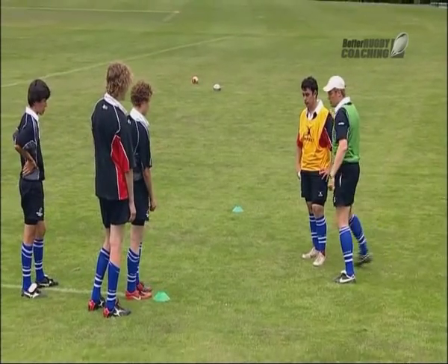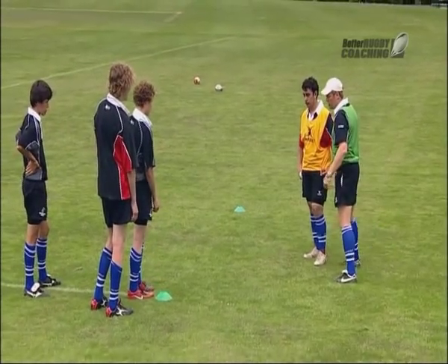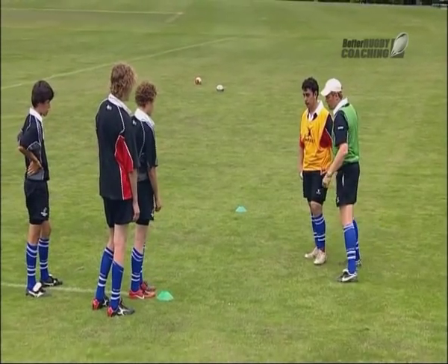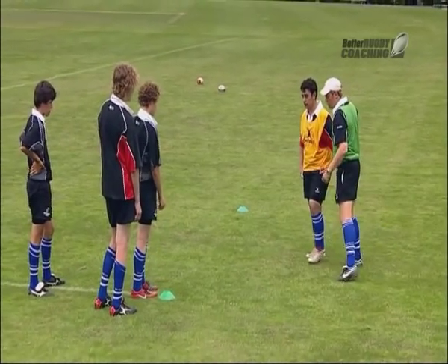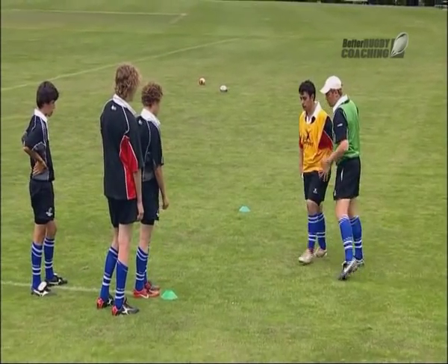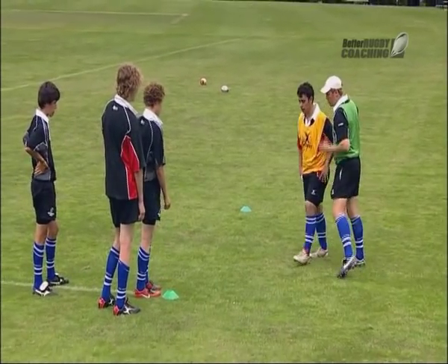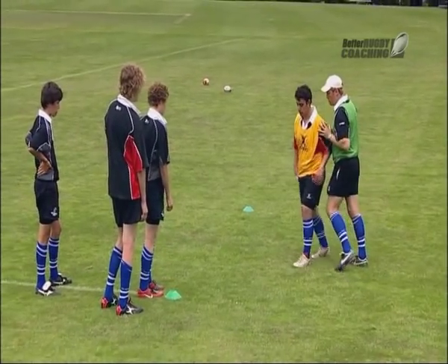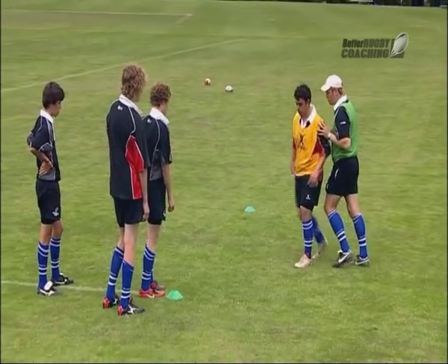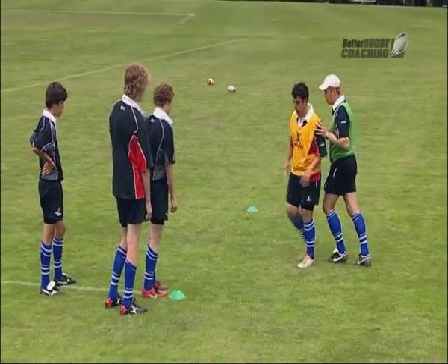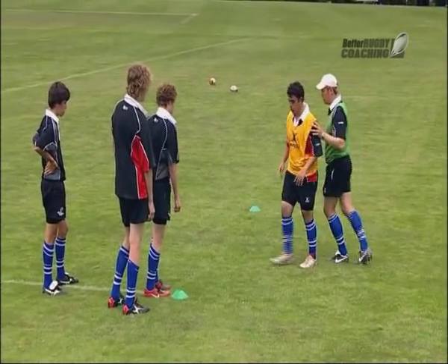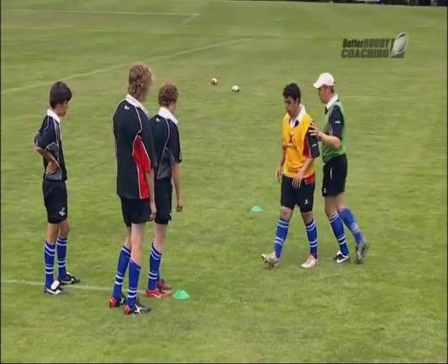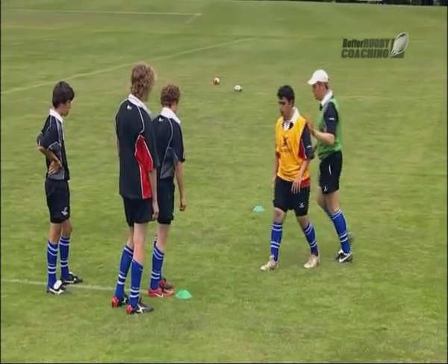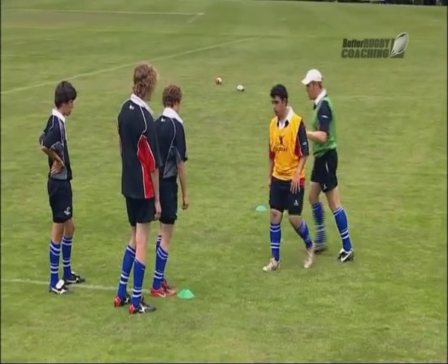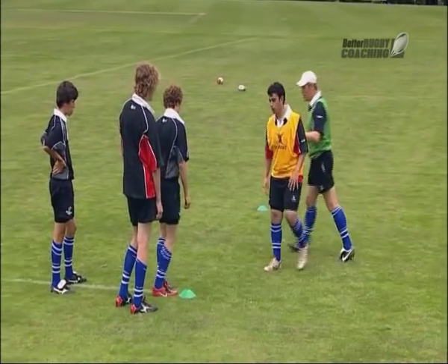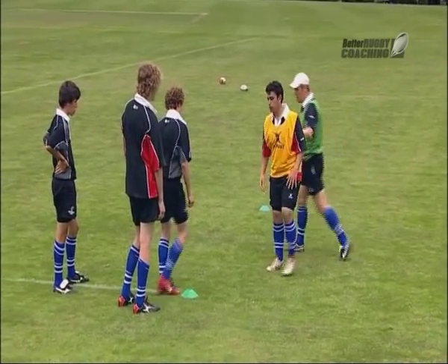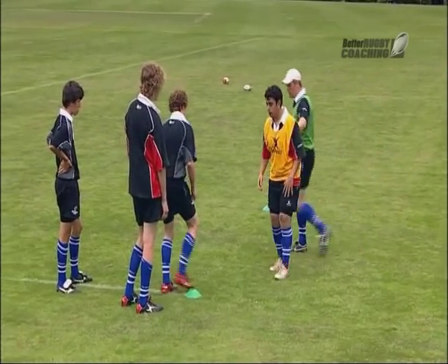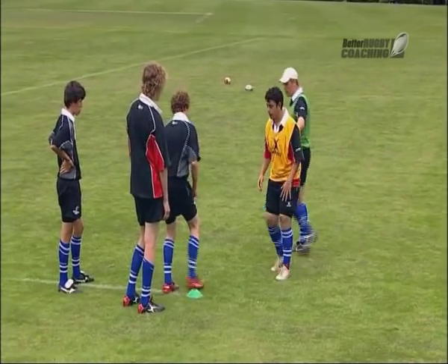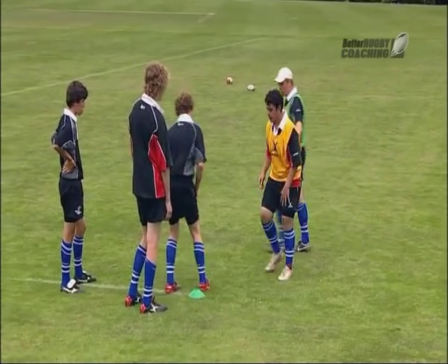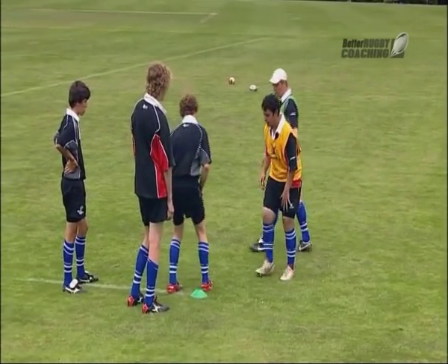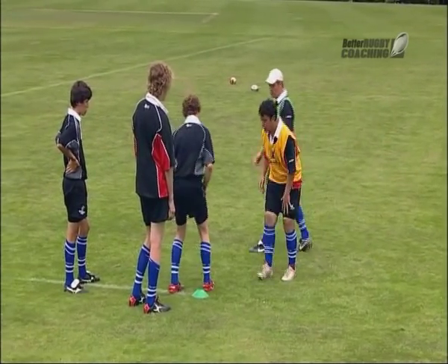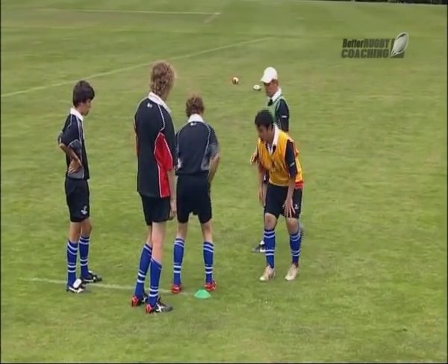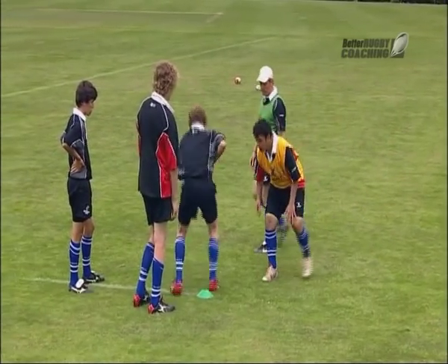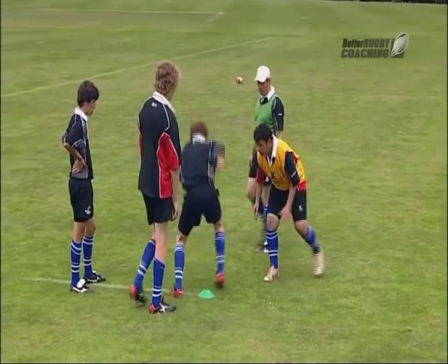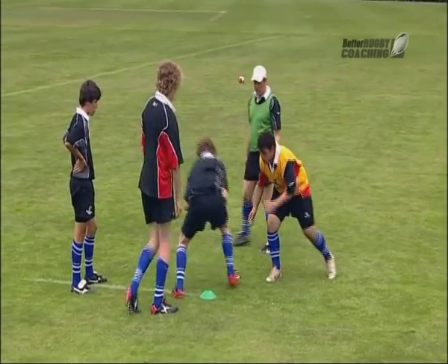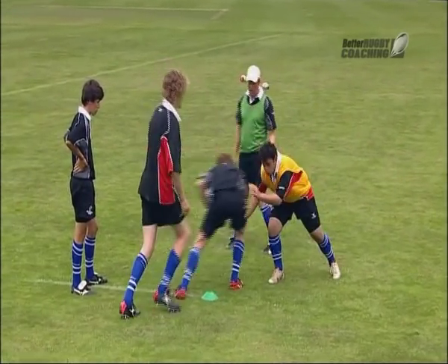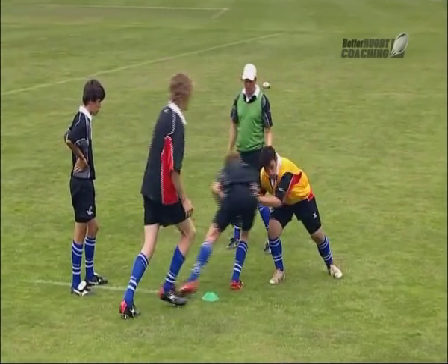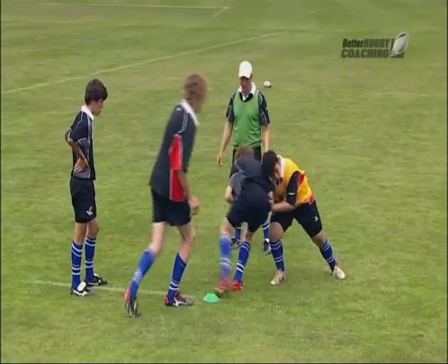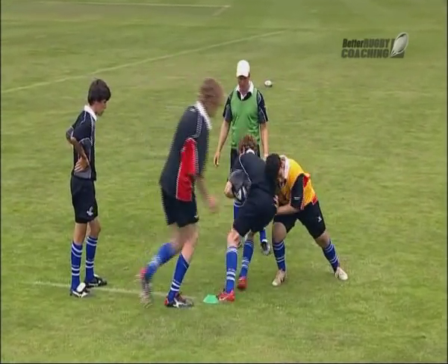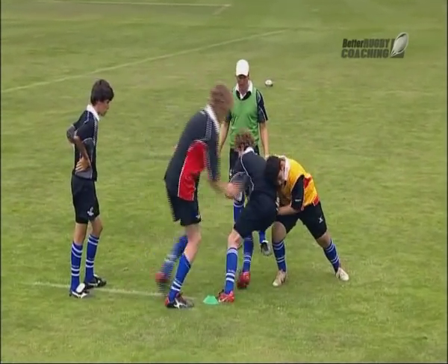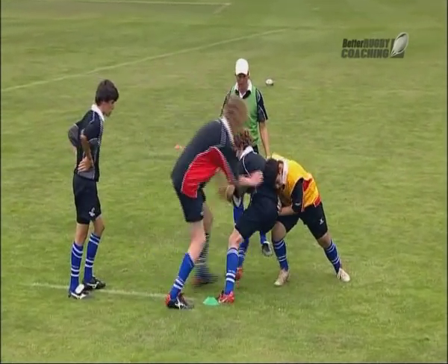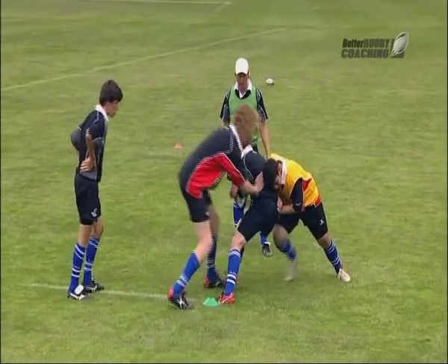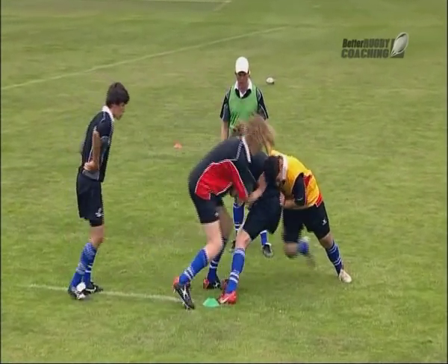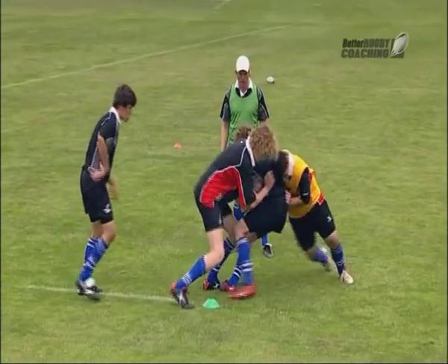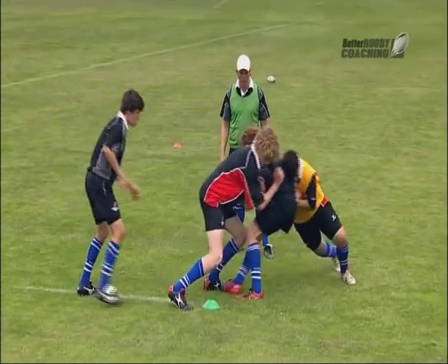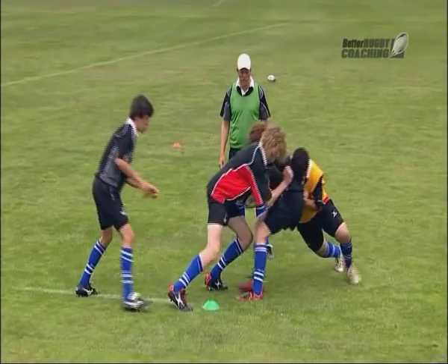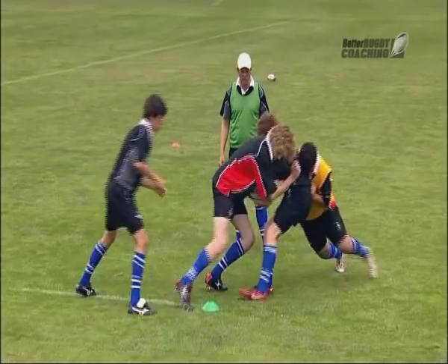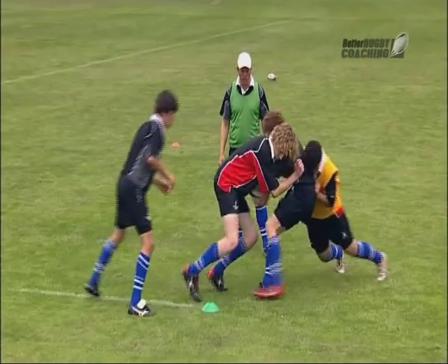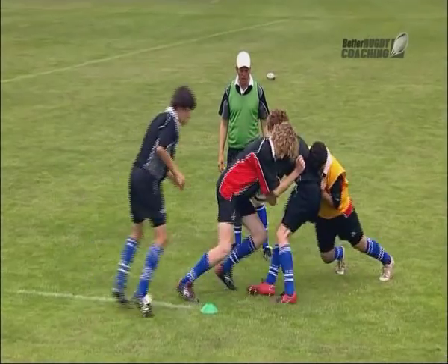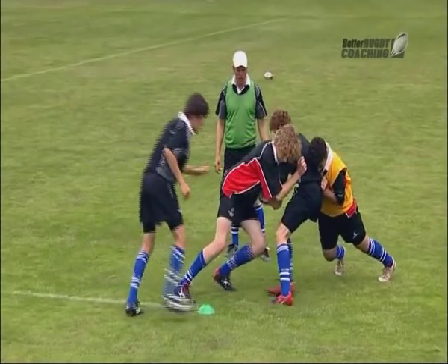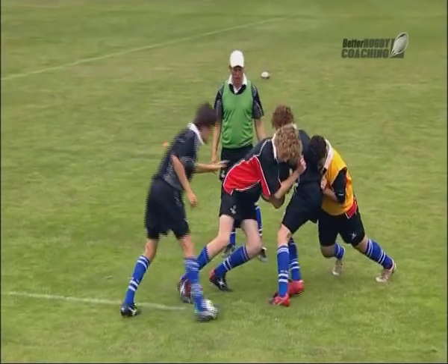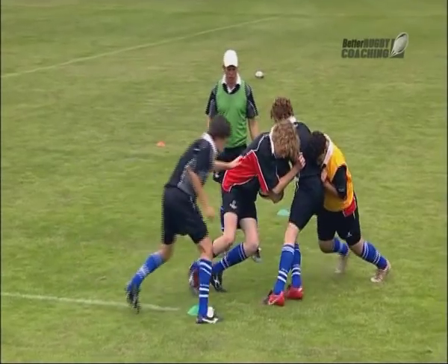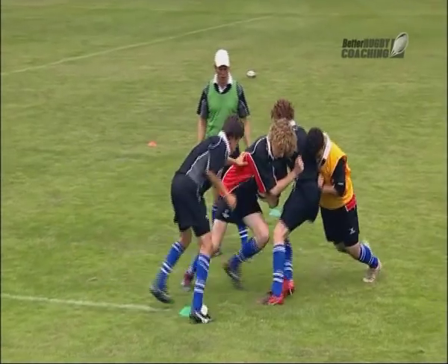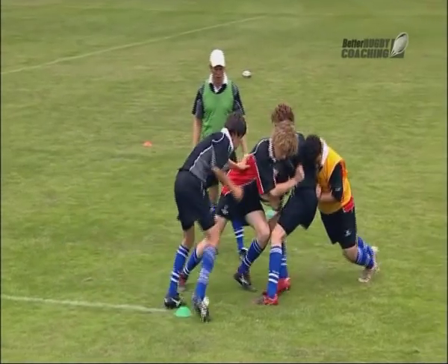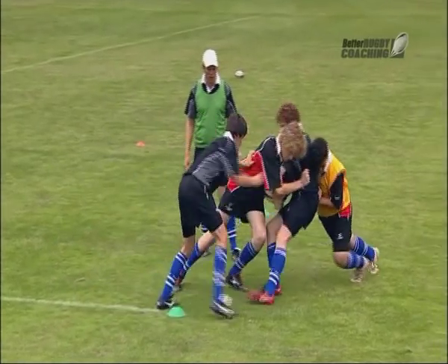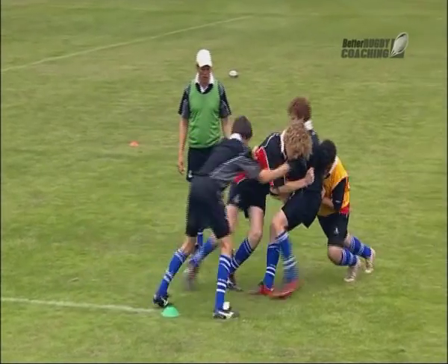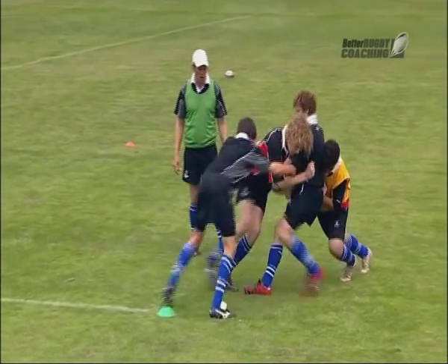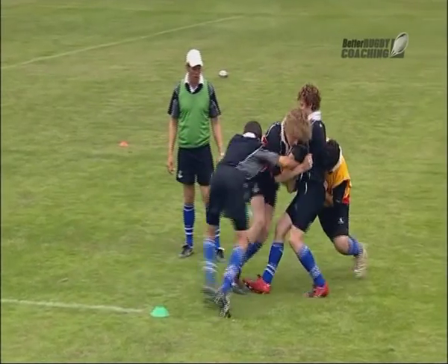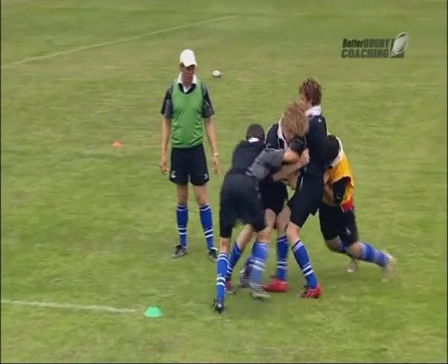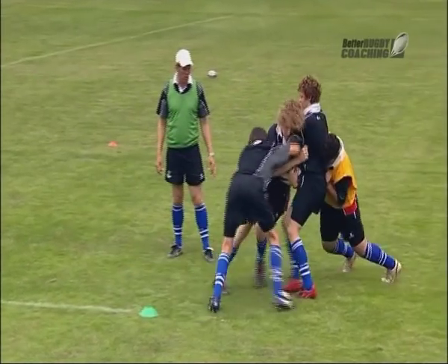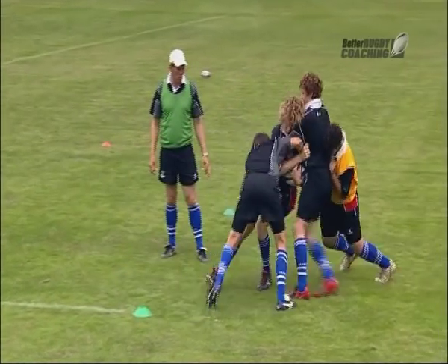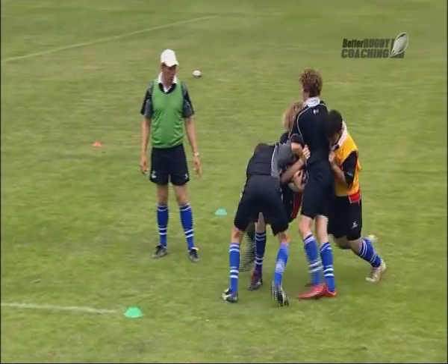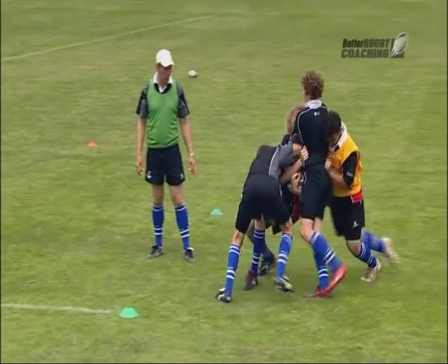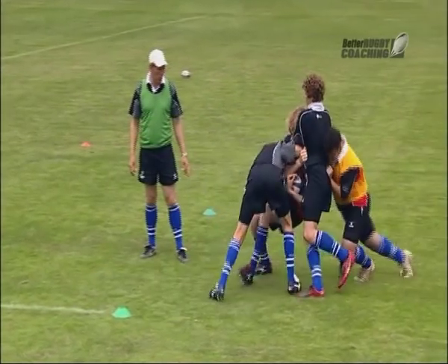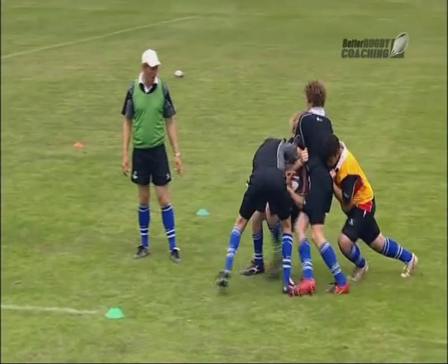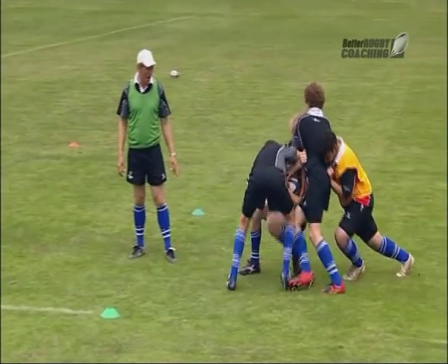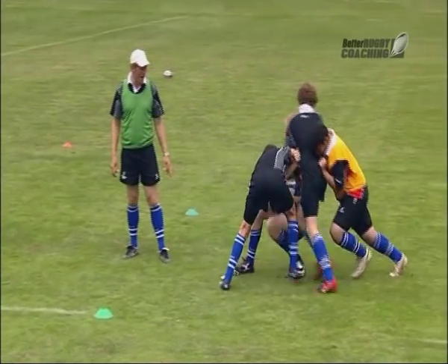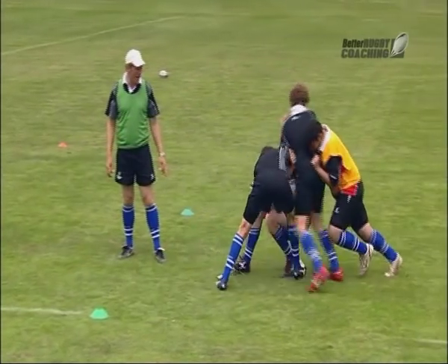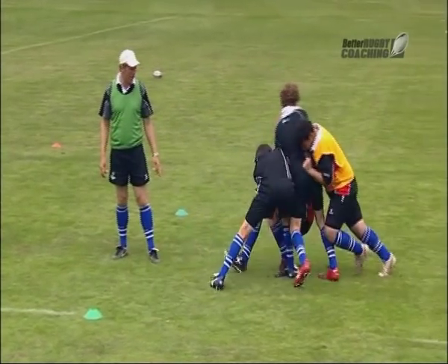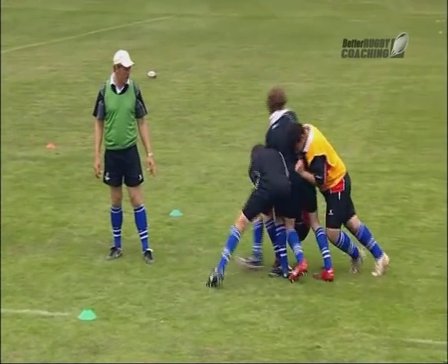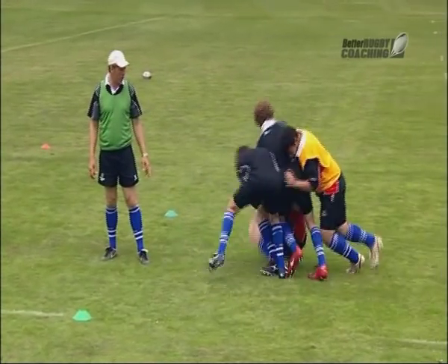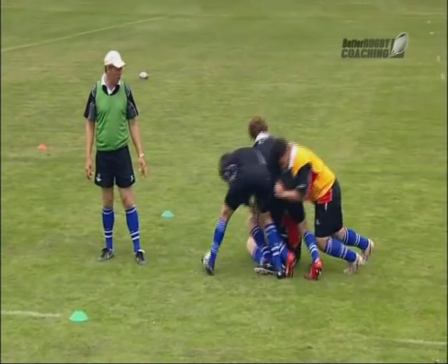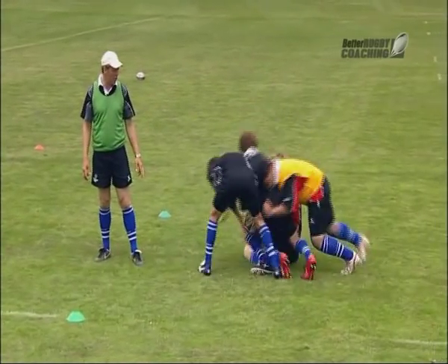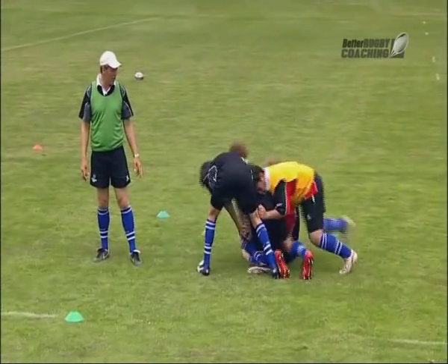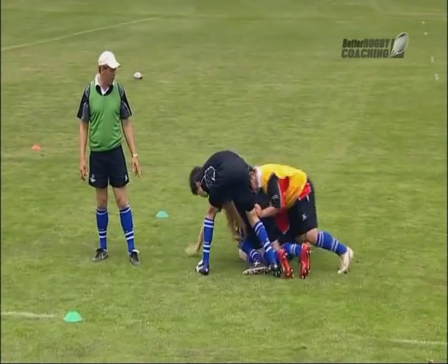Stand right up close. Let's go. Step in, nice and easy, nice and slow — that's good. Work the ball back, stay on your feet.